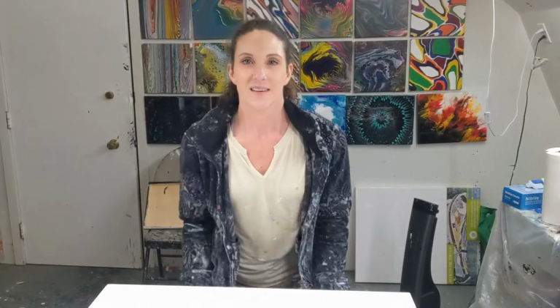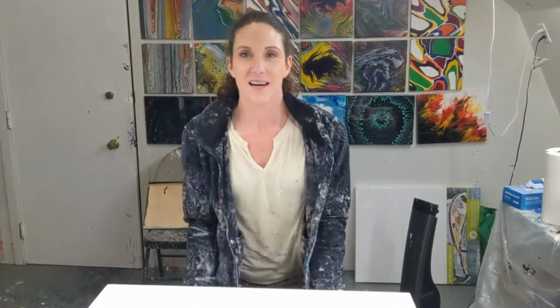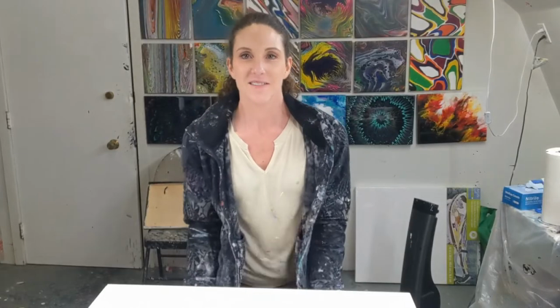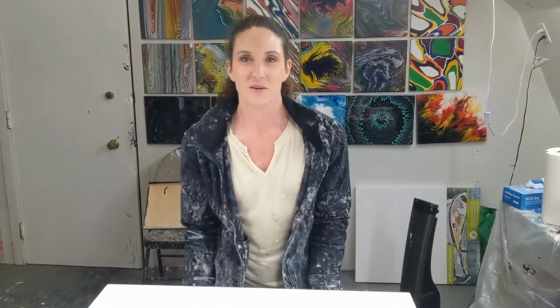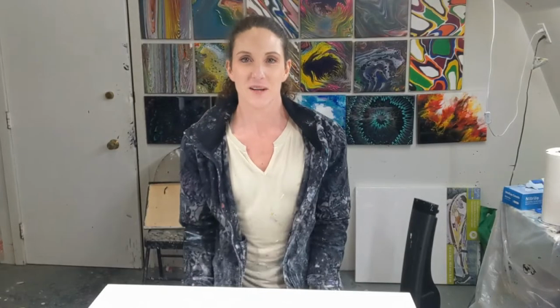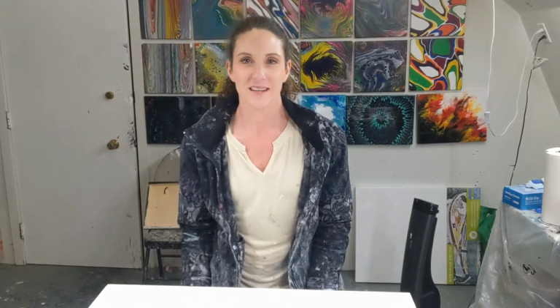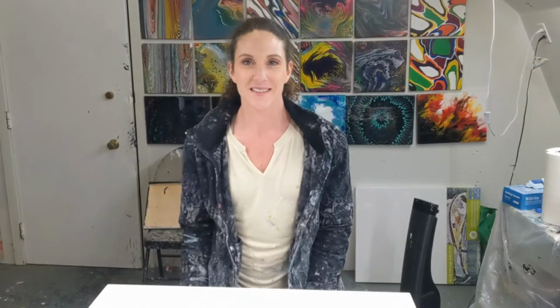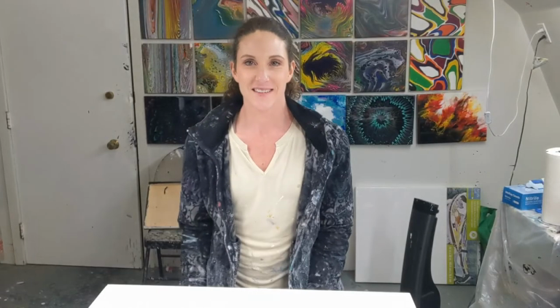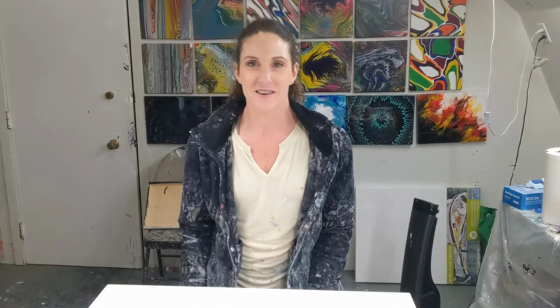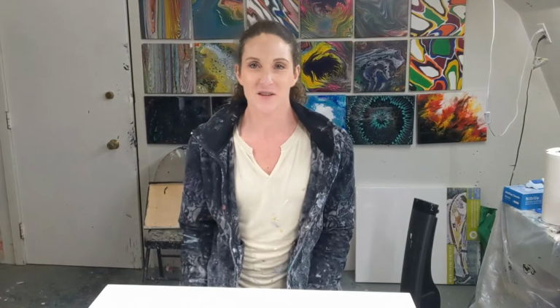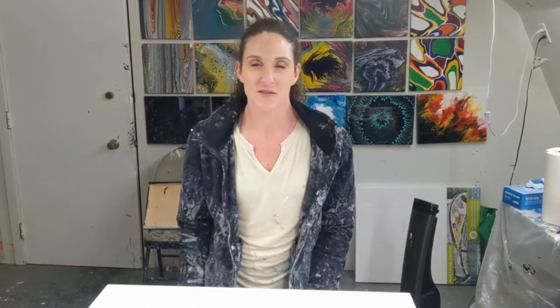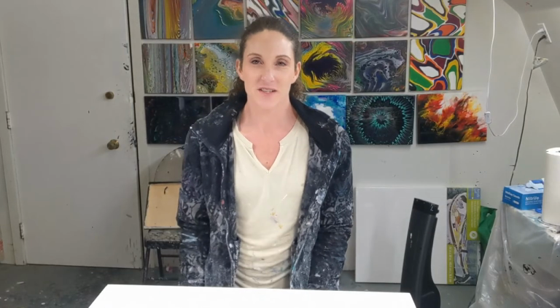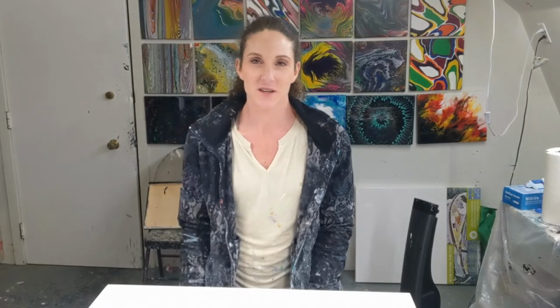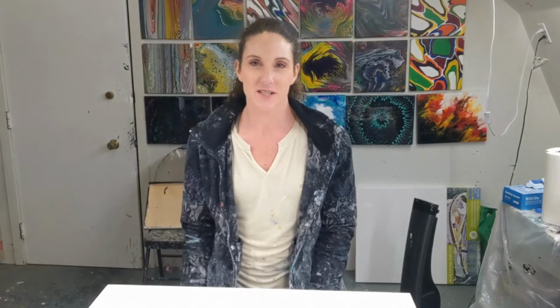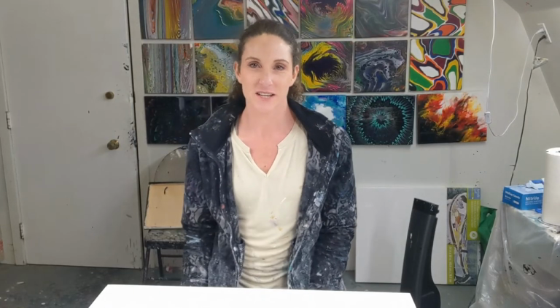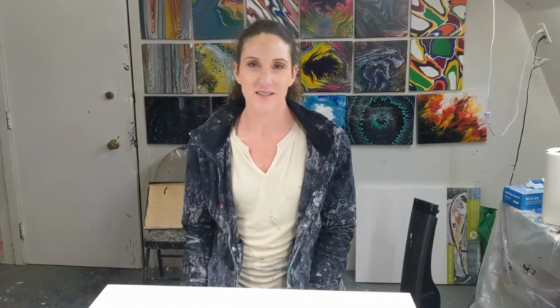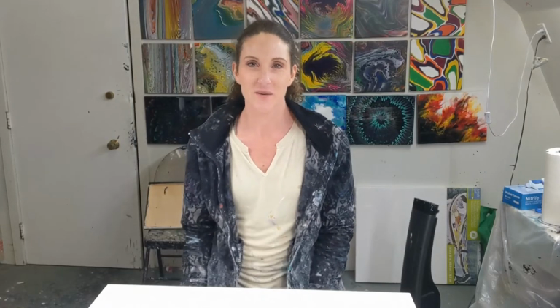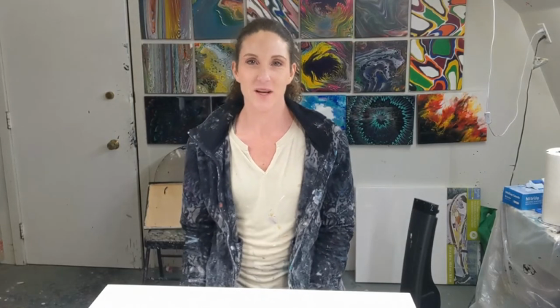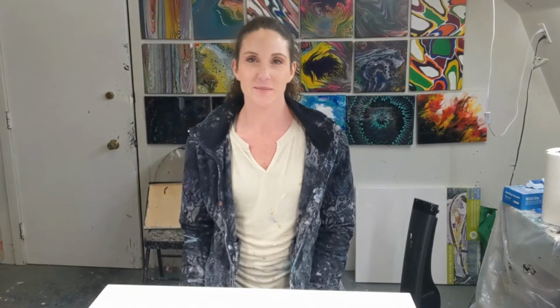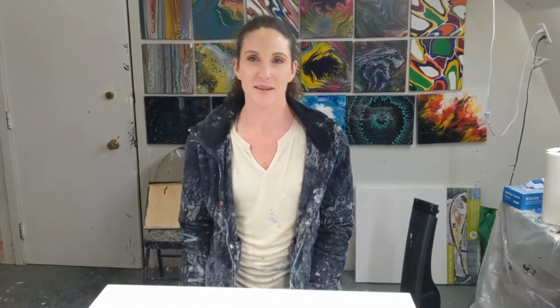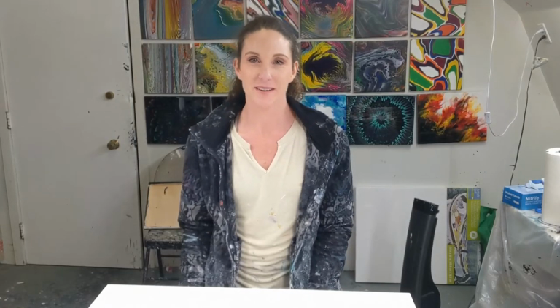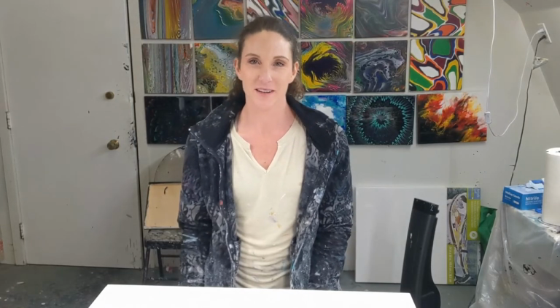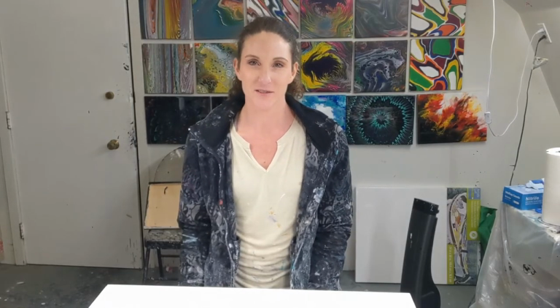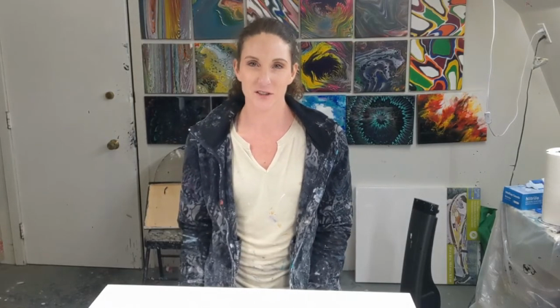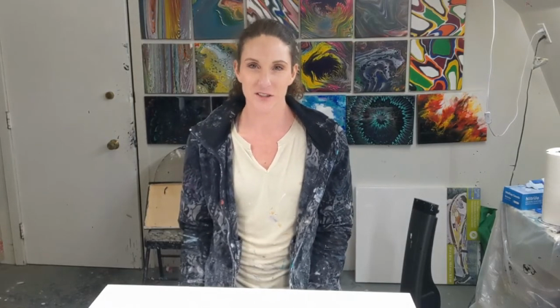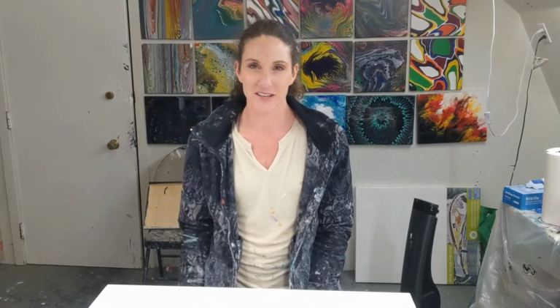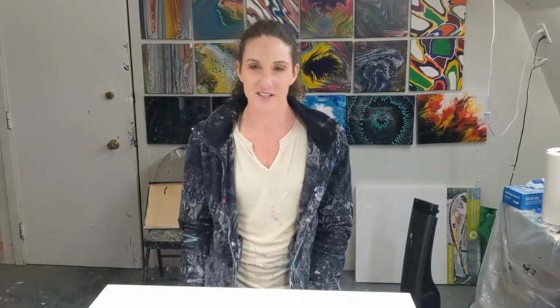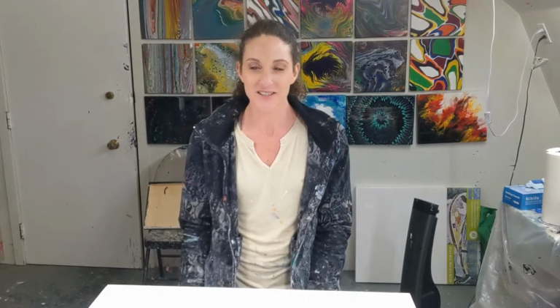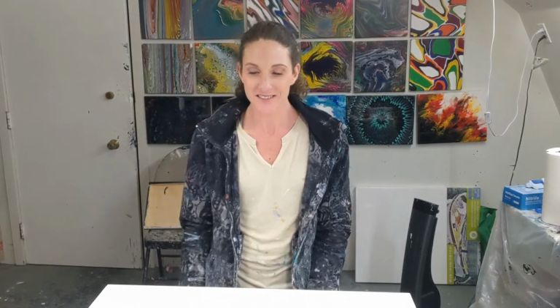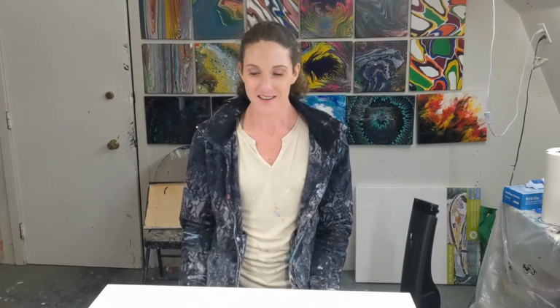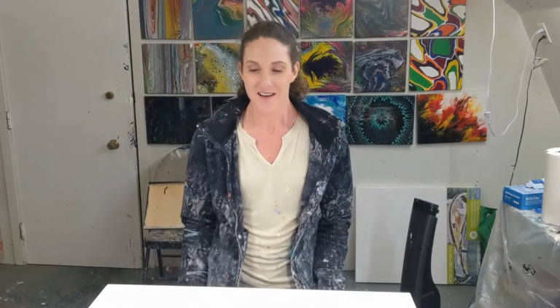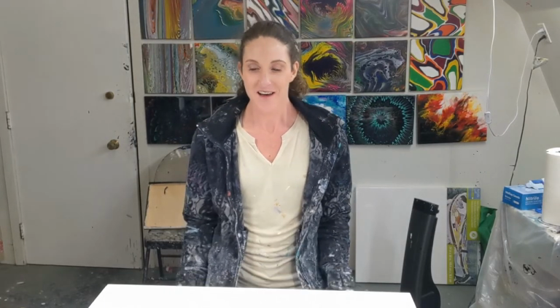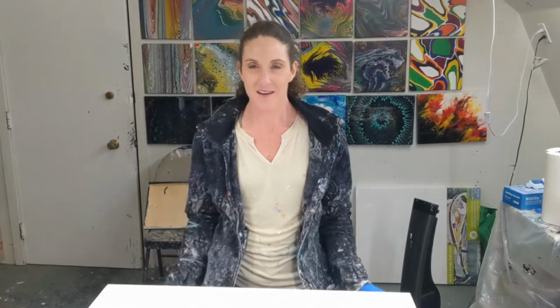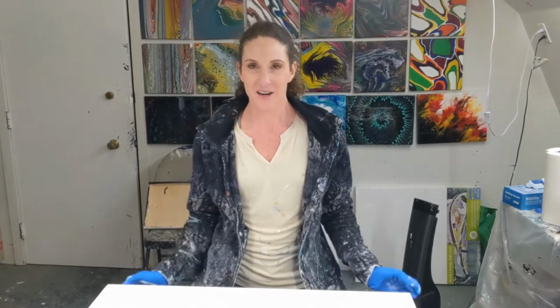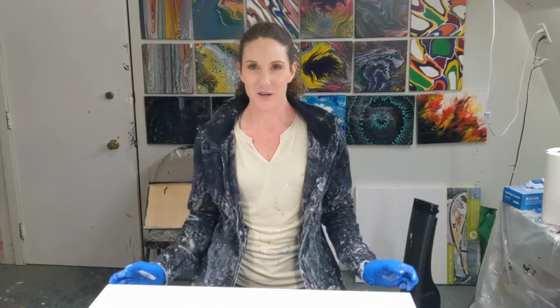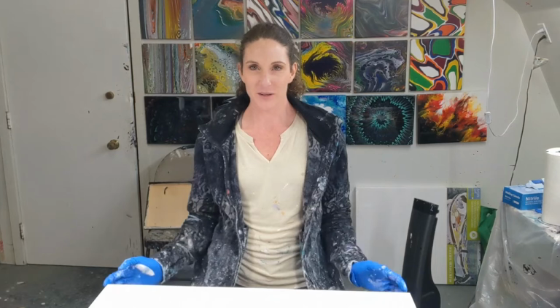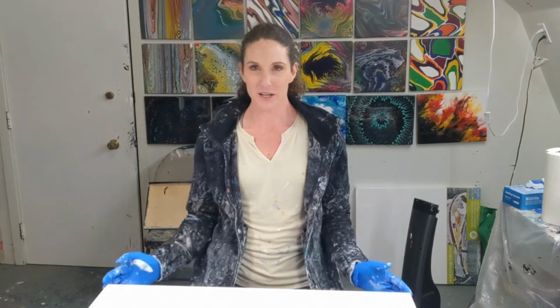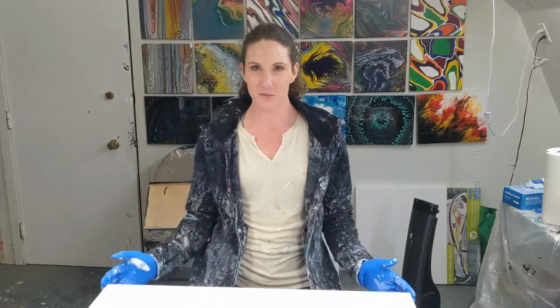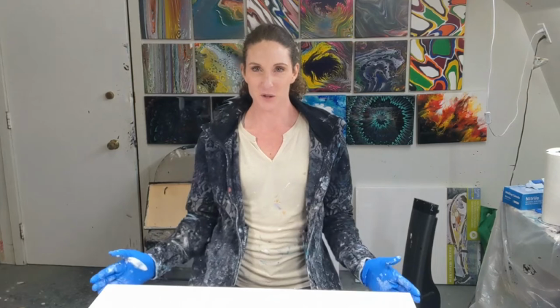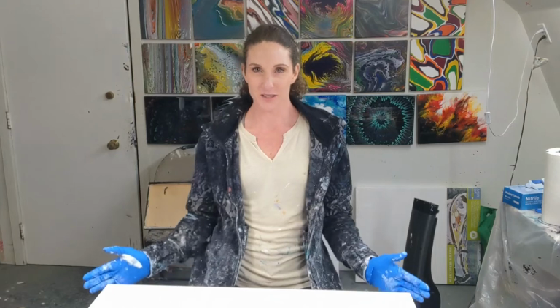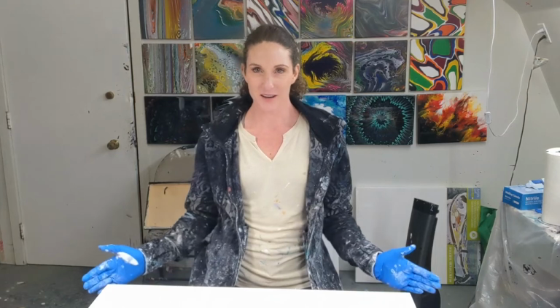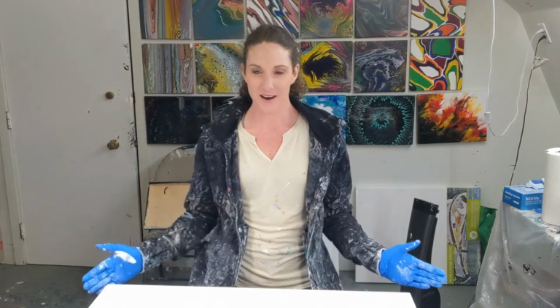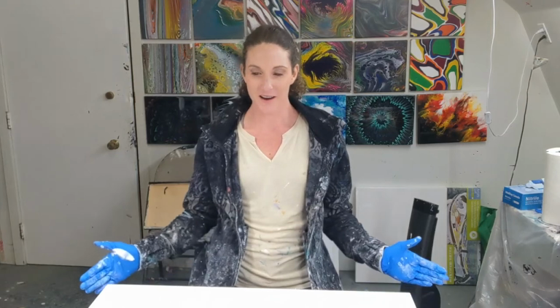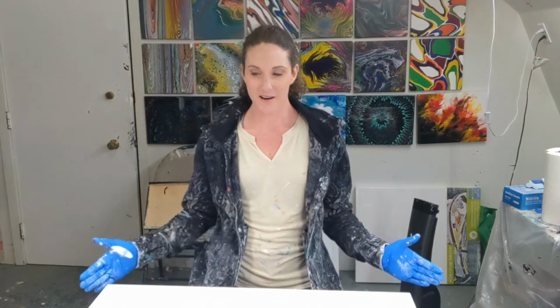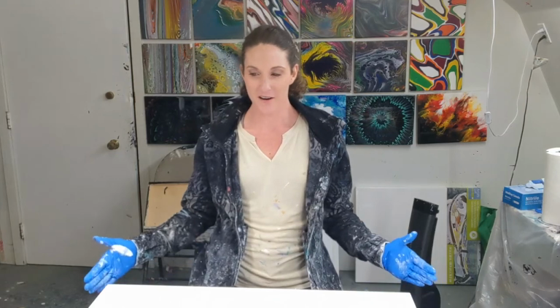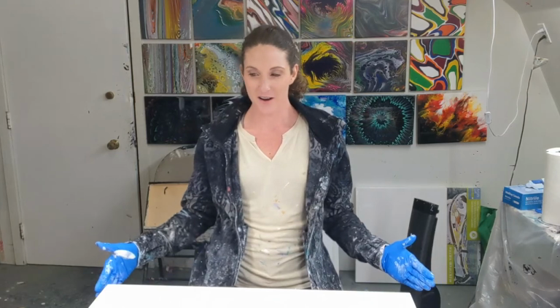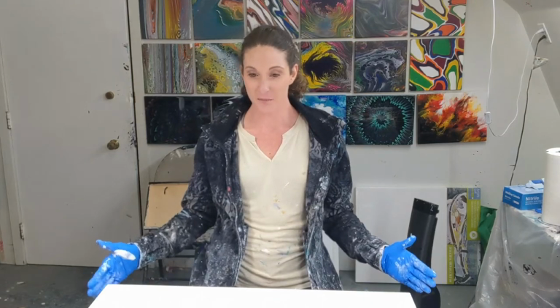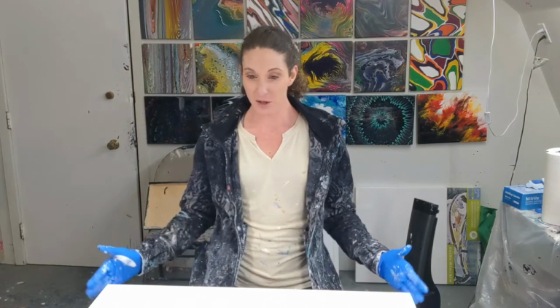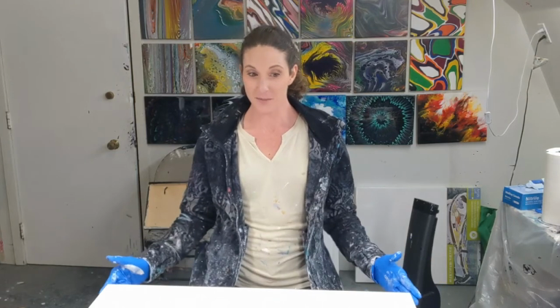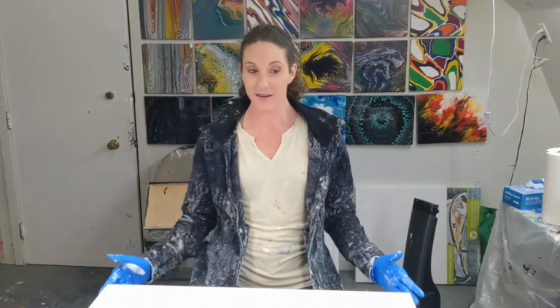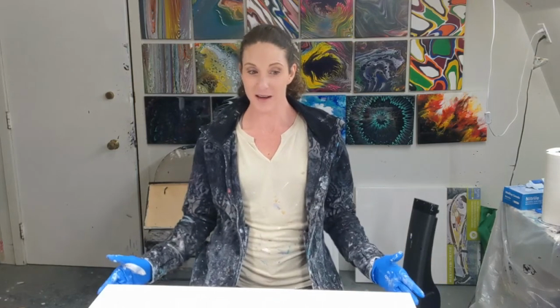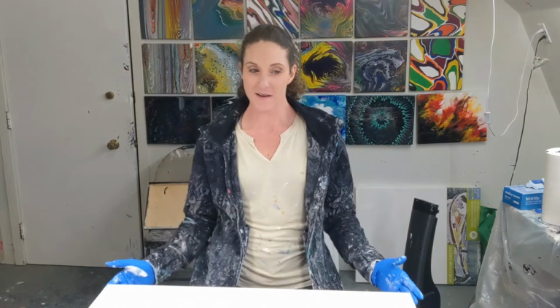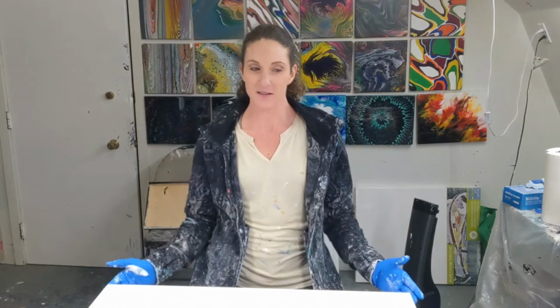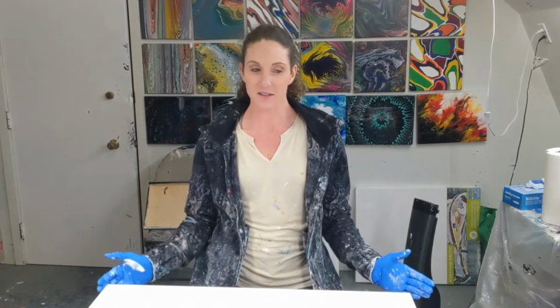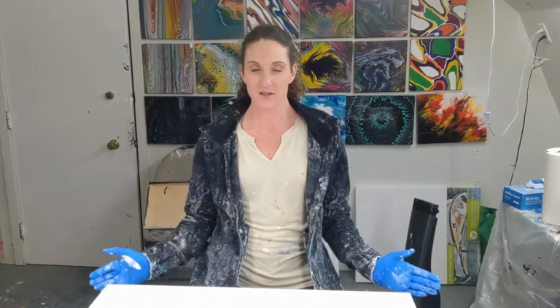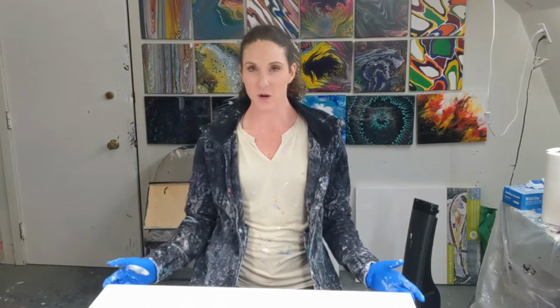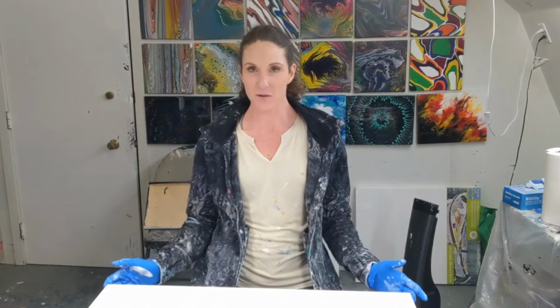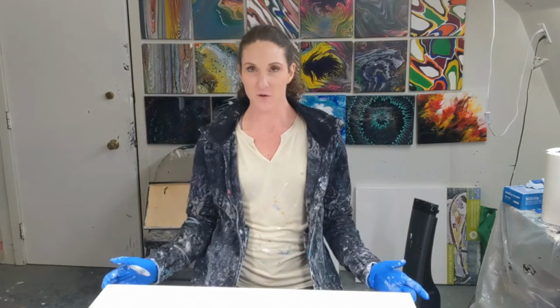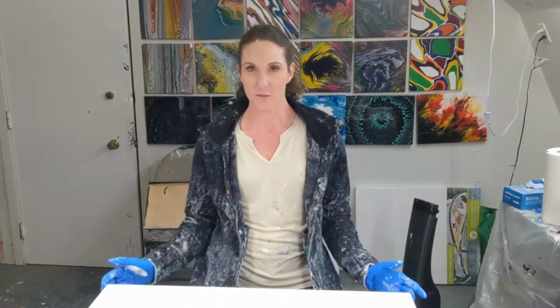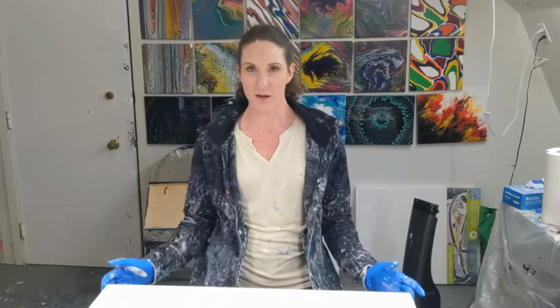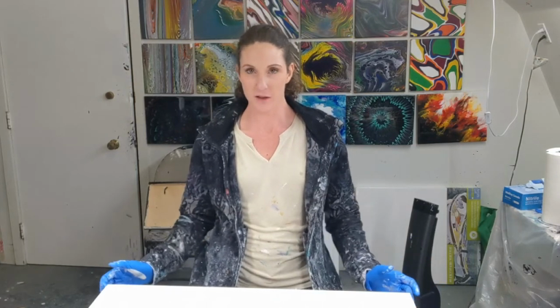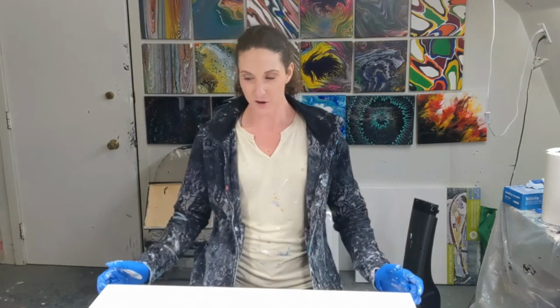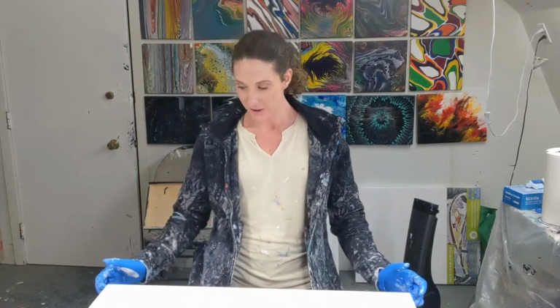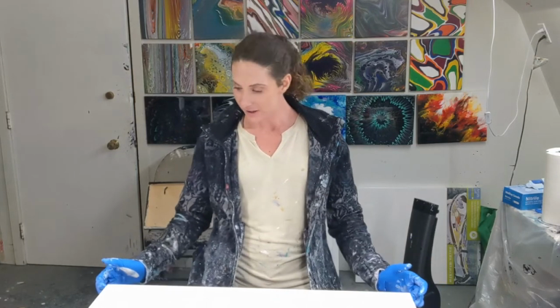Hi everyone, it's Sarah from Nova Scotia. Welcome back to Colorful Creations. I'm gonna do a dutch pour today on a pretty big canvas — it's 24 by 30.